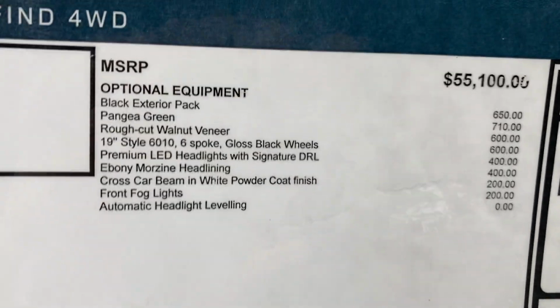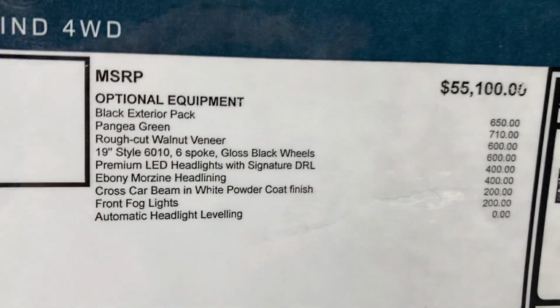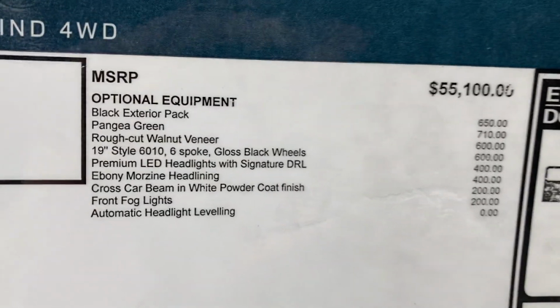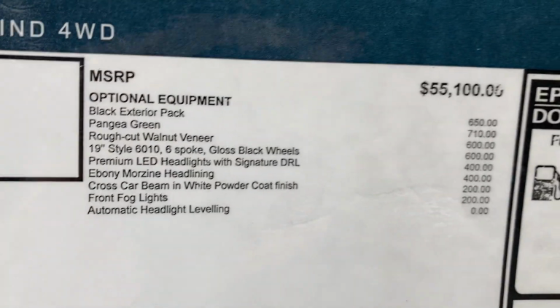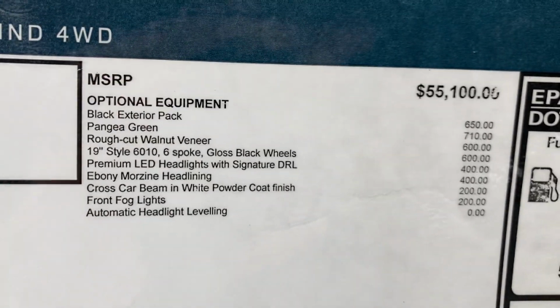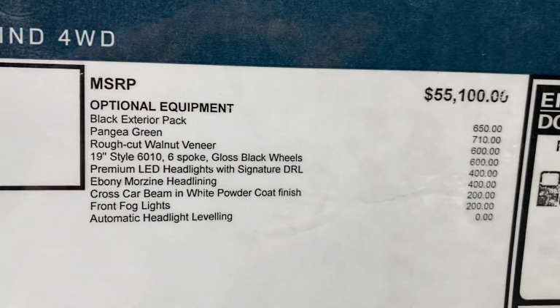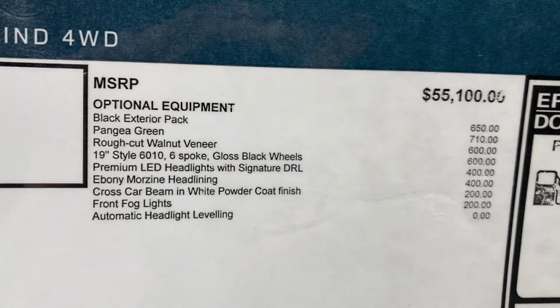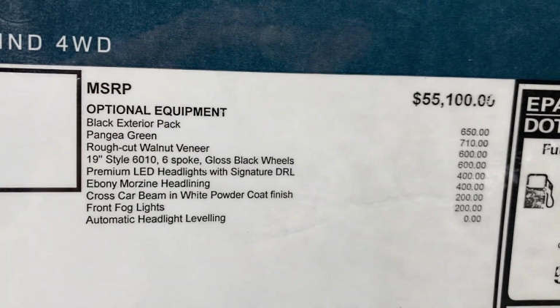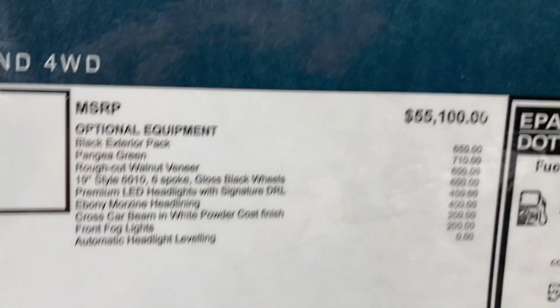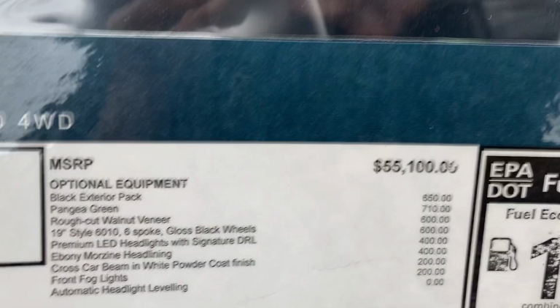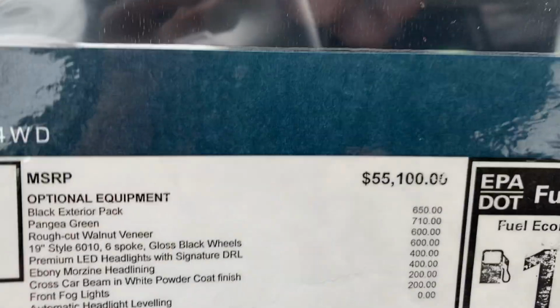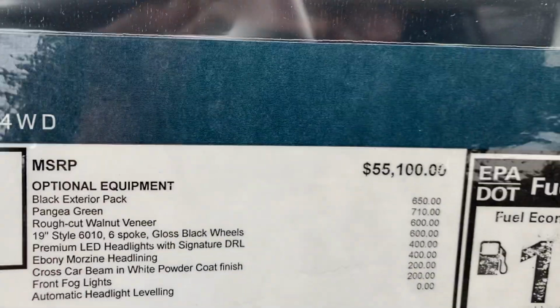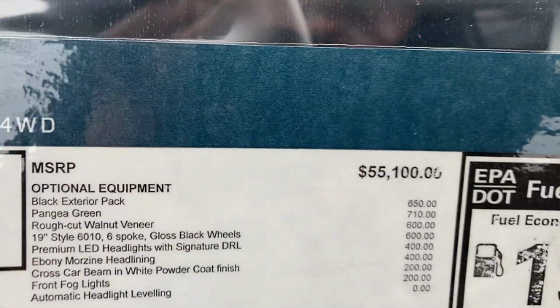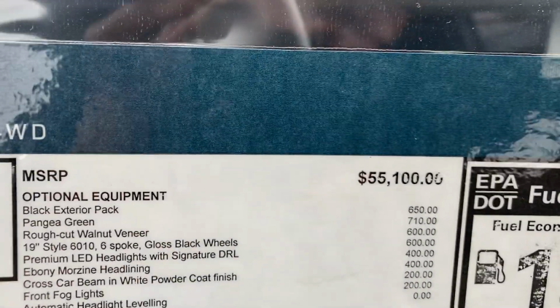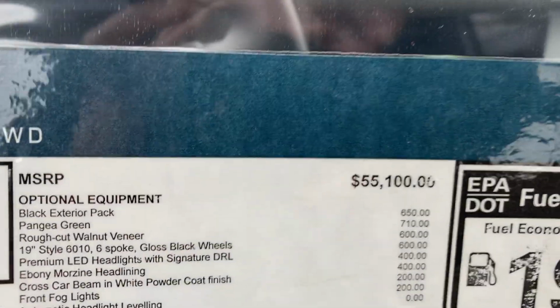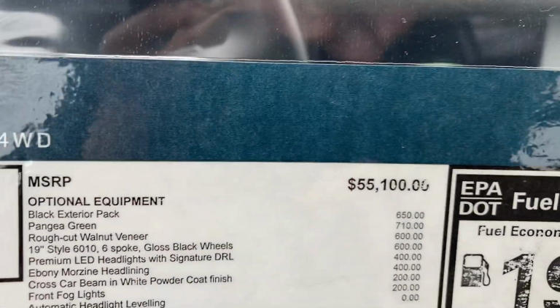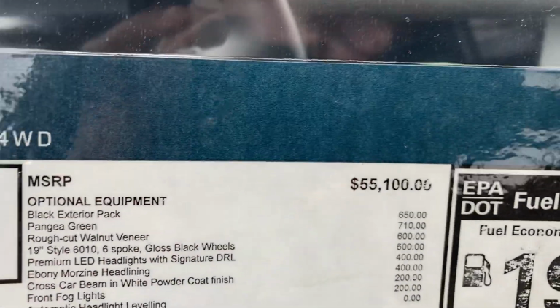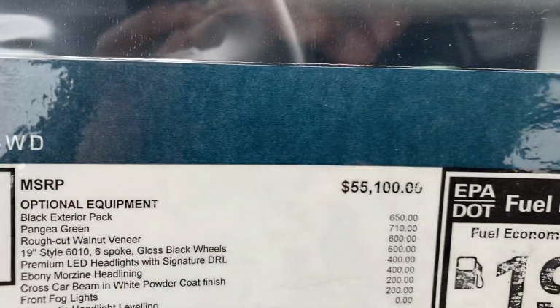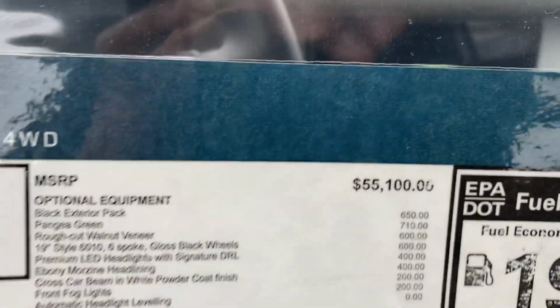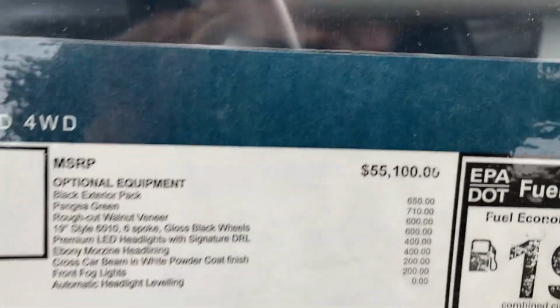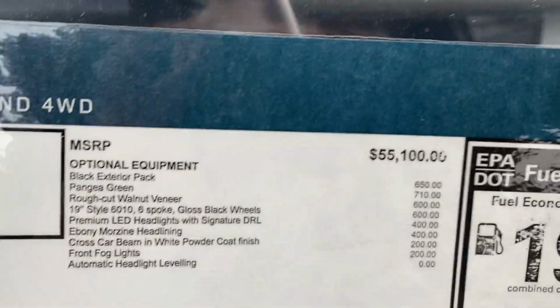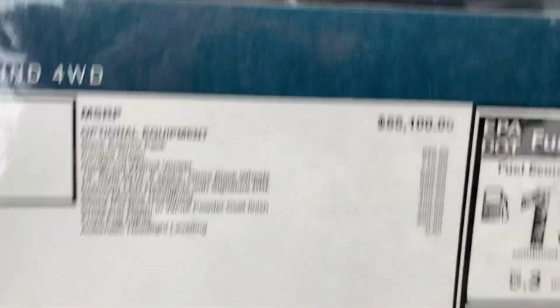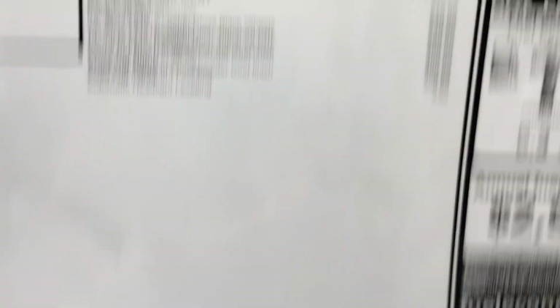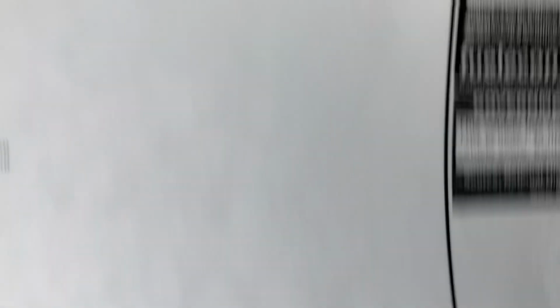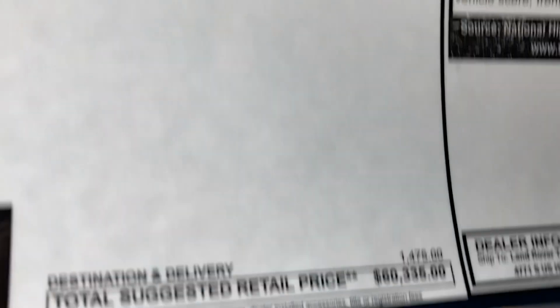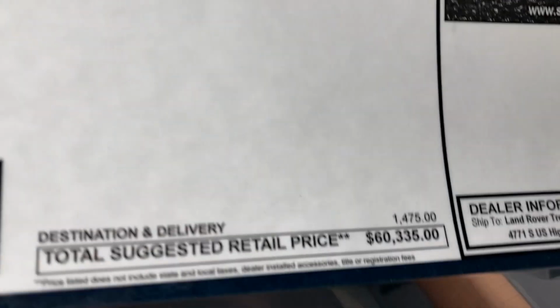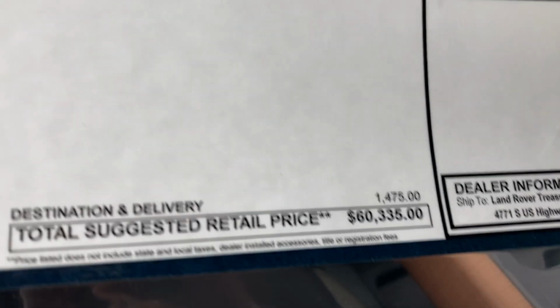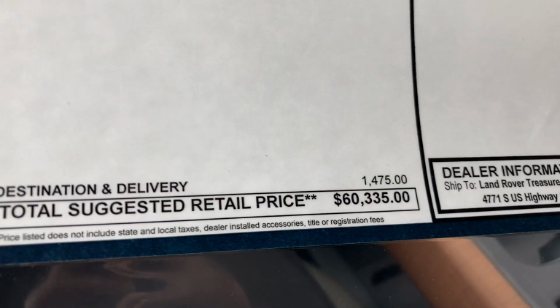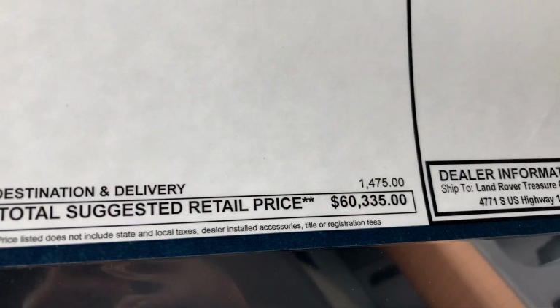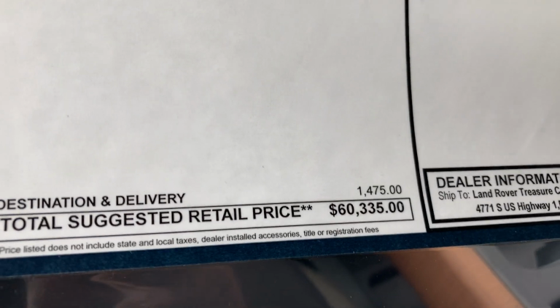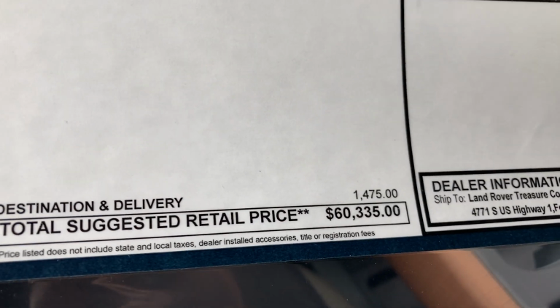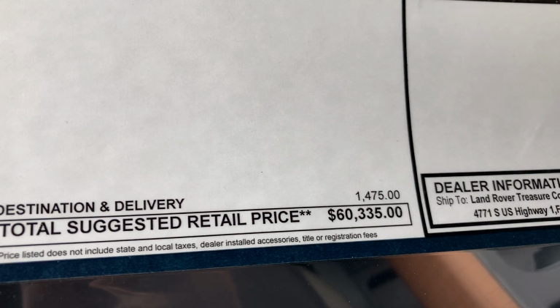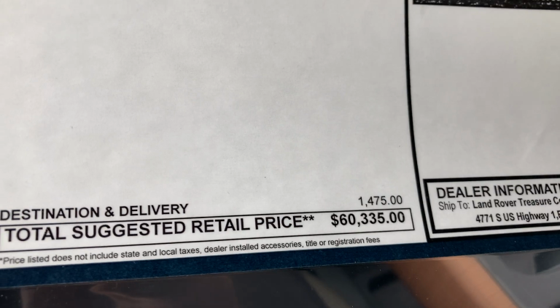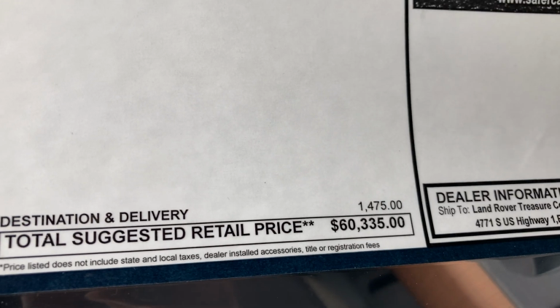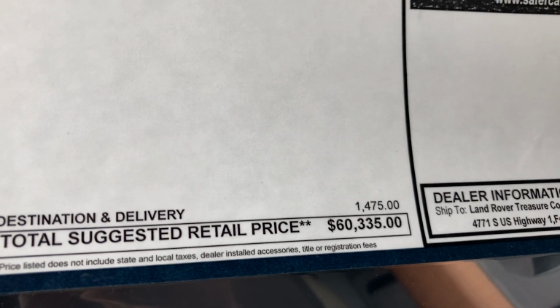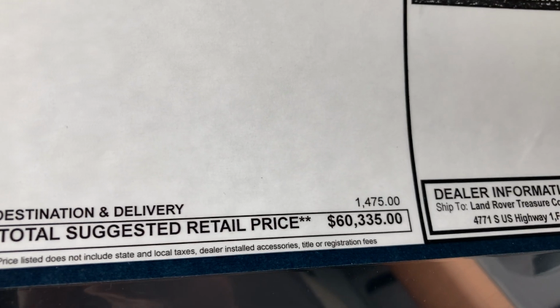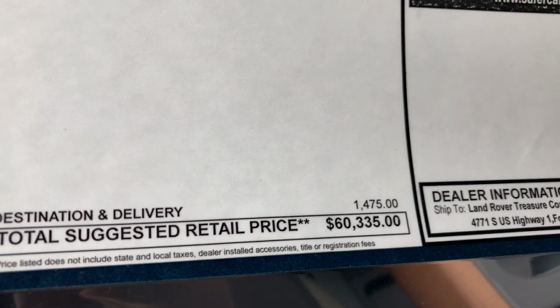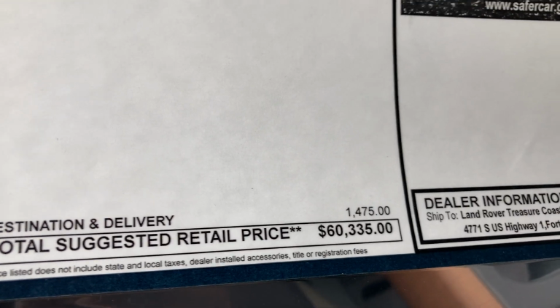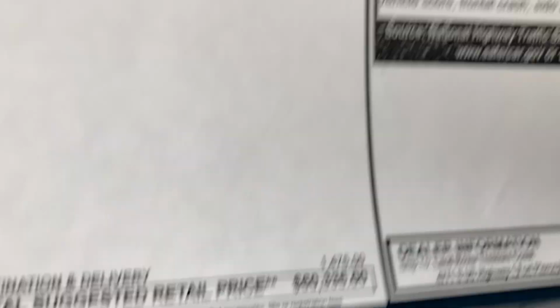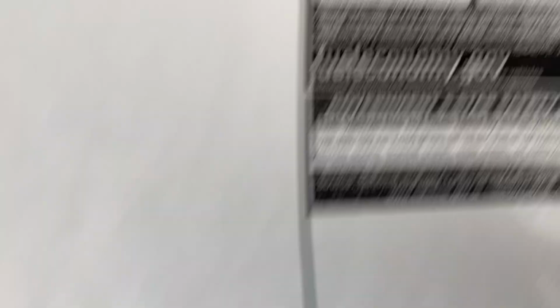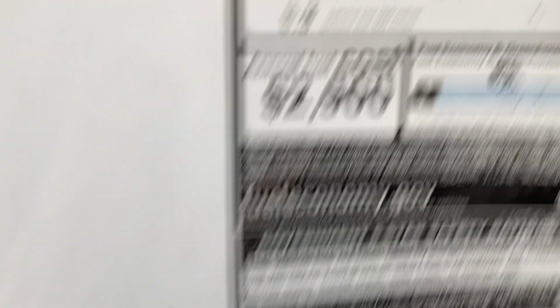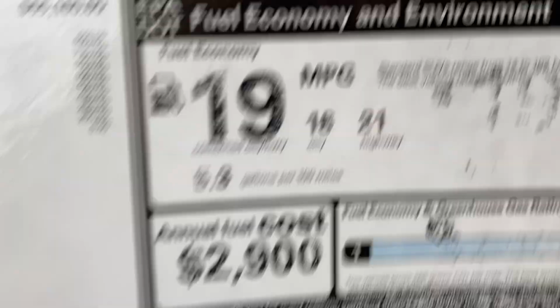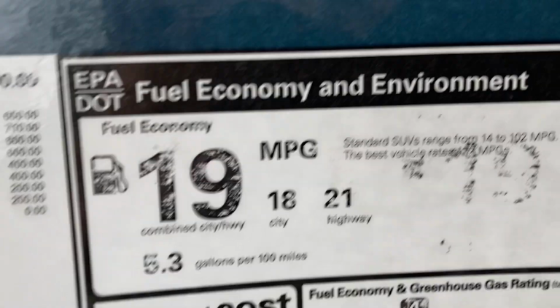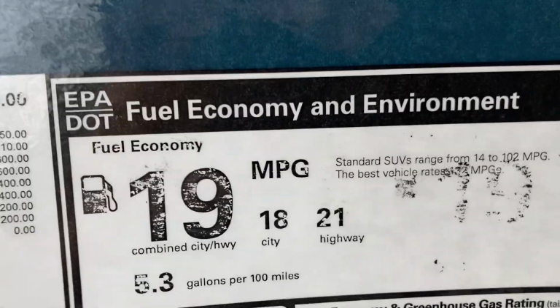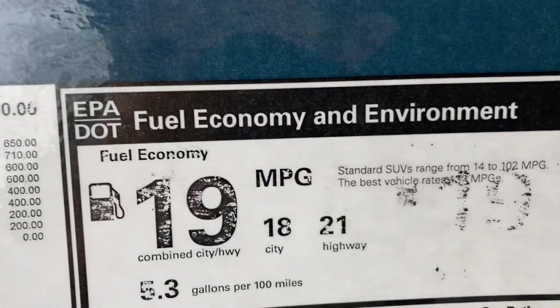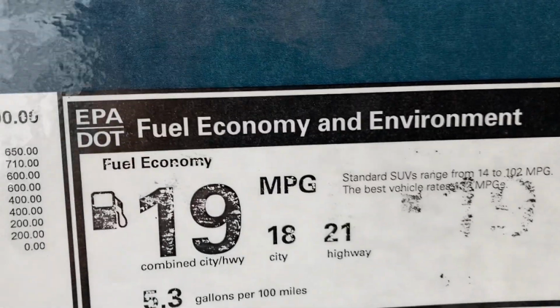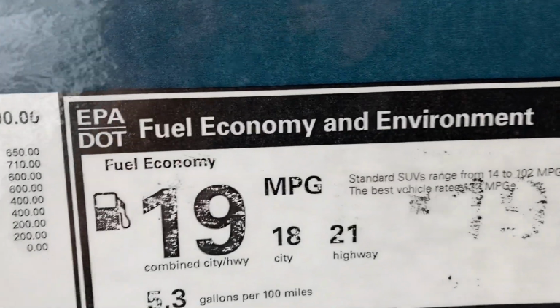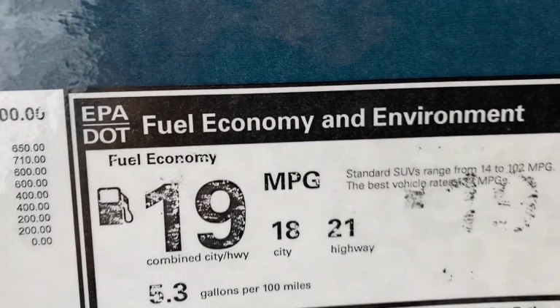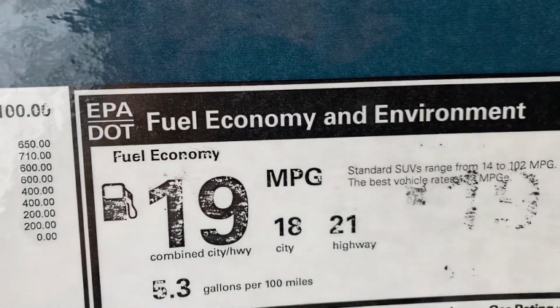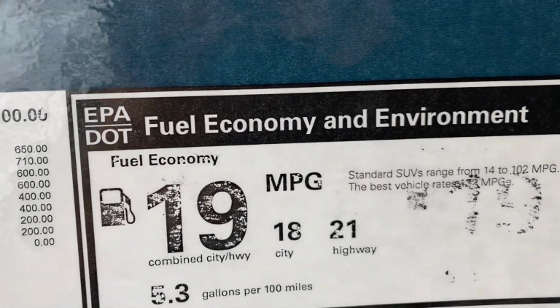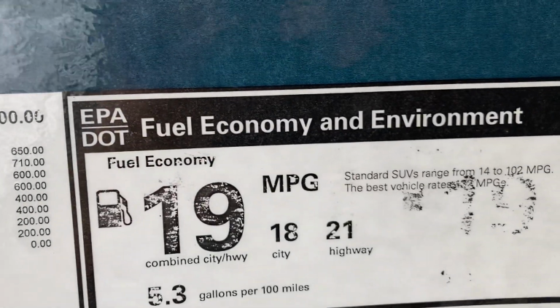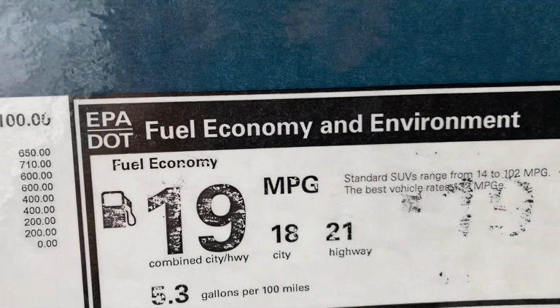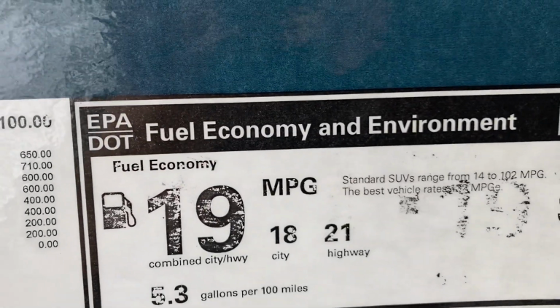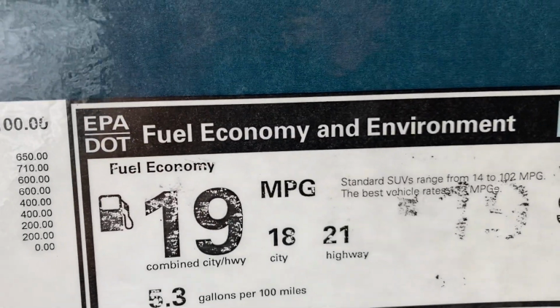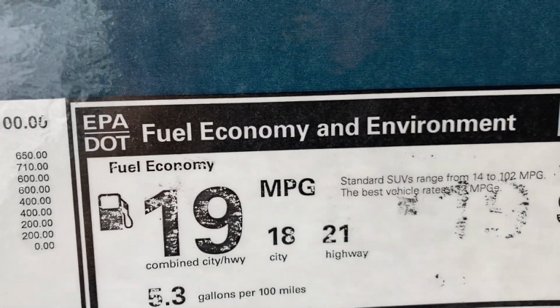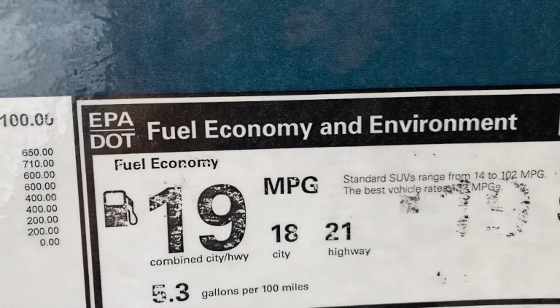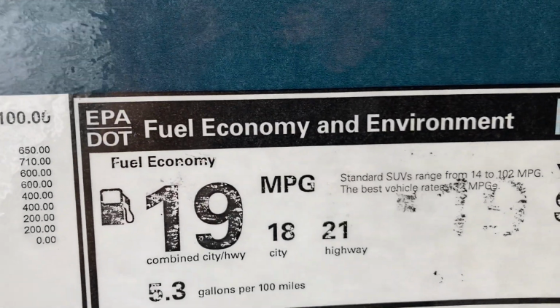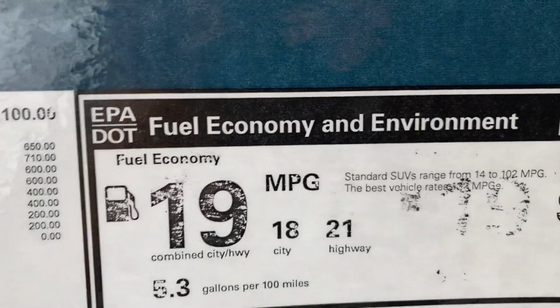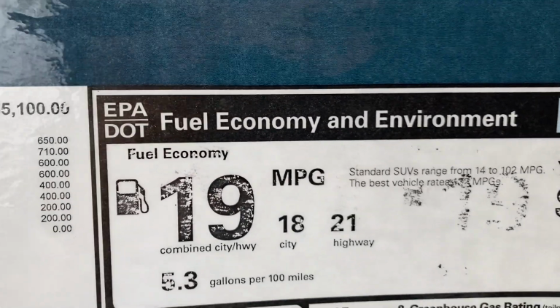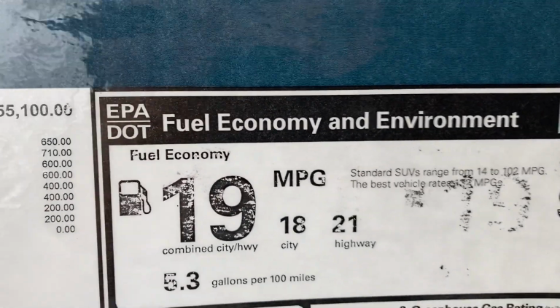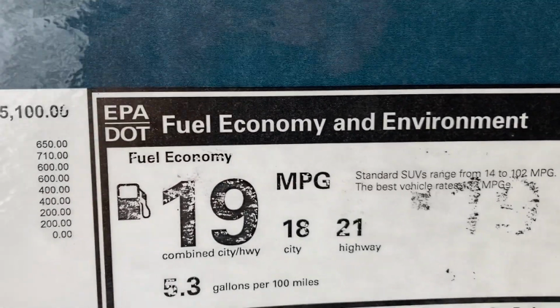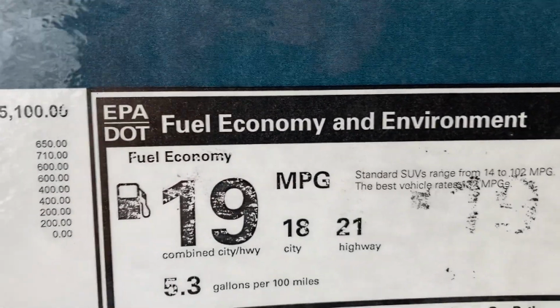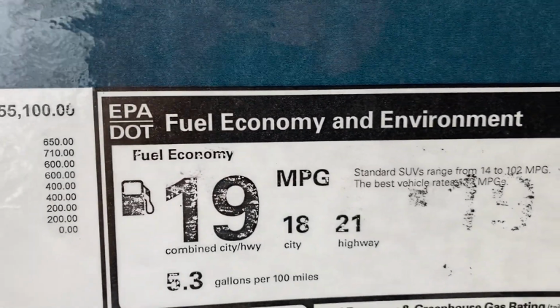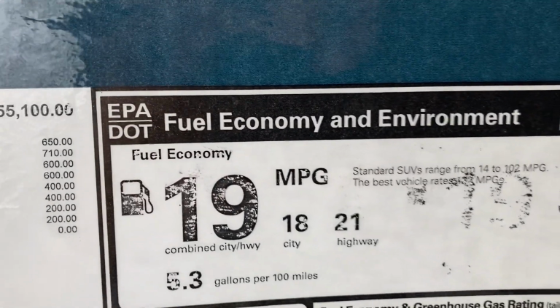Those are your options. Base price is $55,100. Total comes to $60,335. Not bad. Fuel economy is 18 city, 20 highway — which is decent but not impressive.